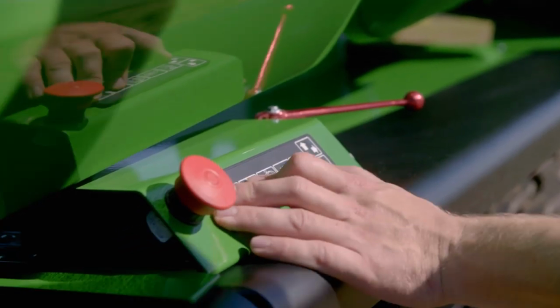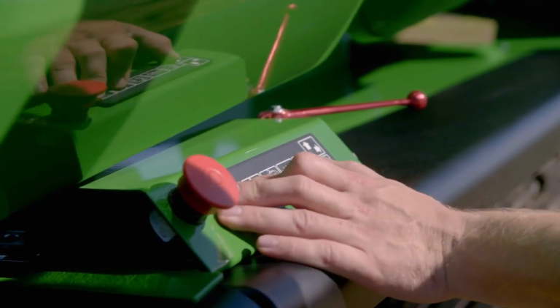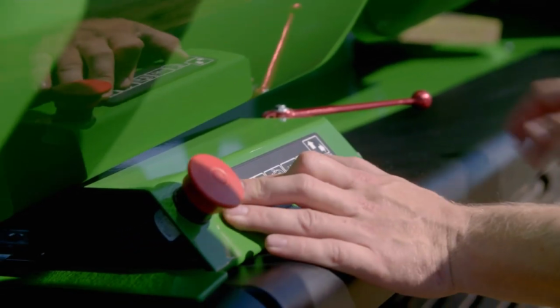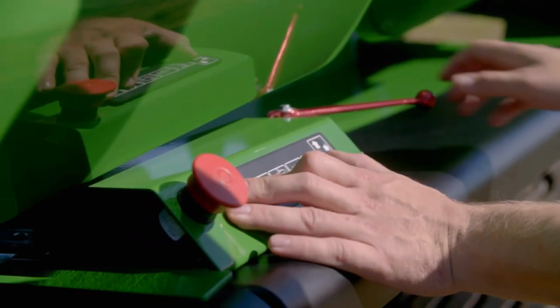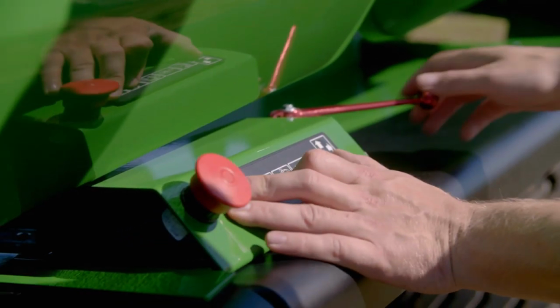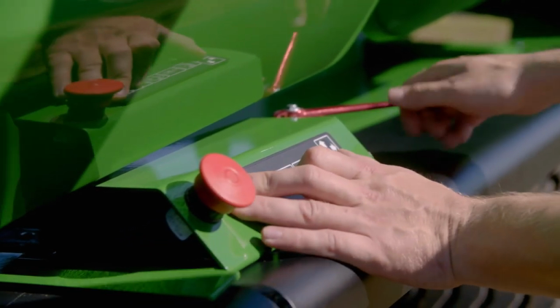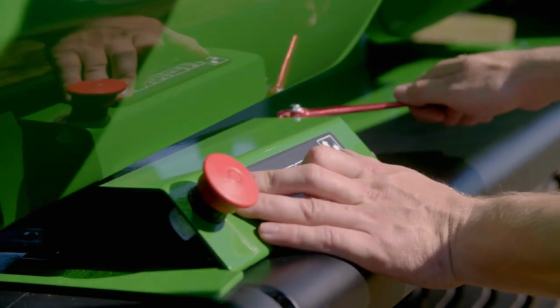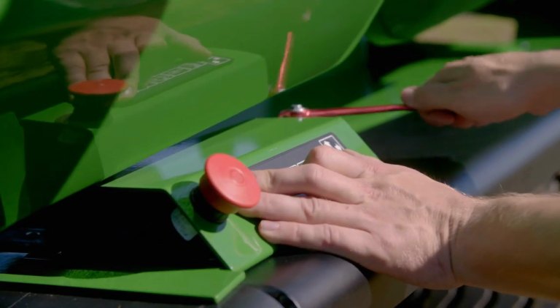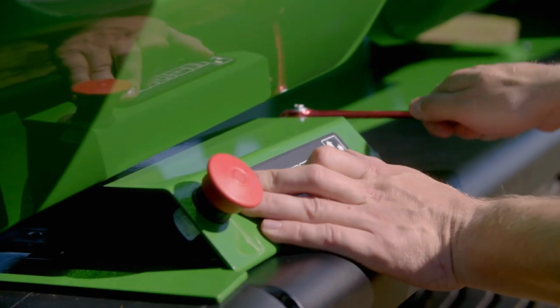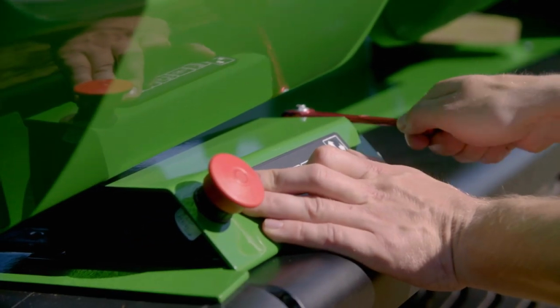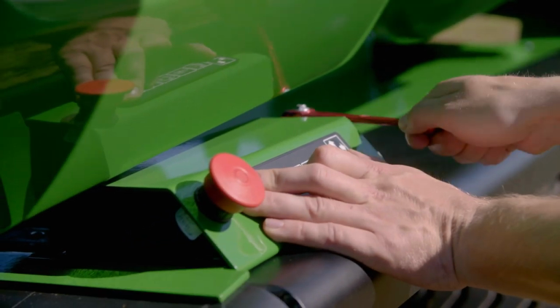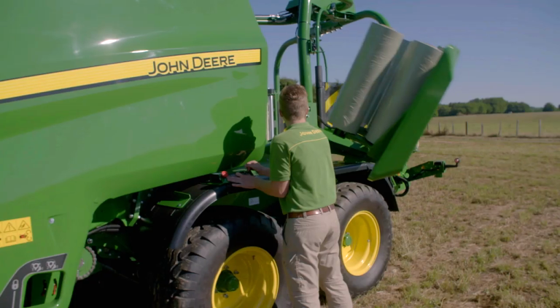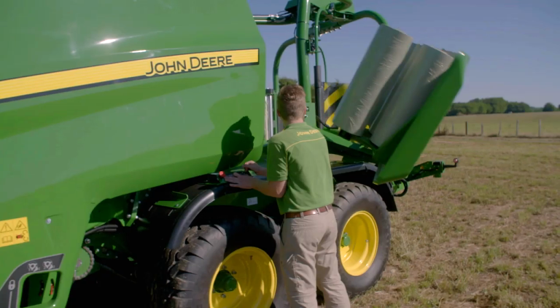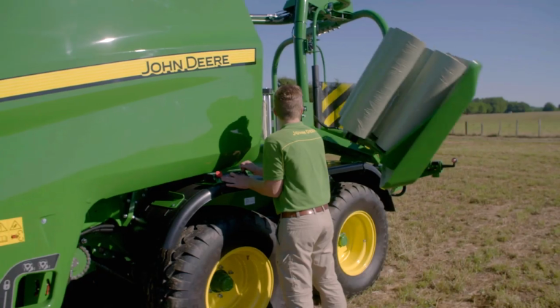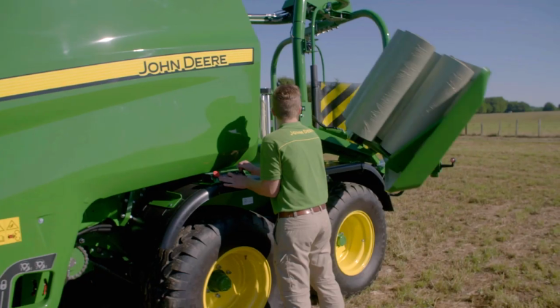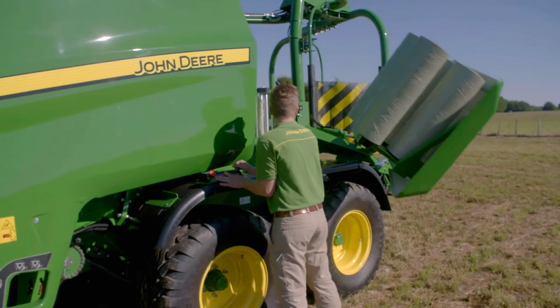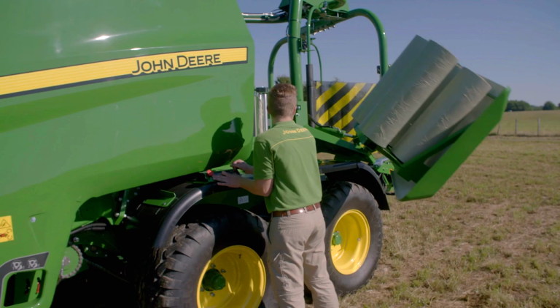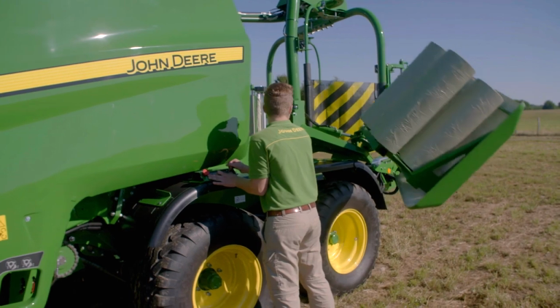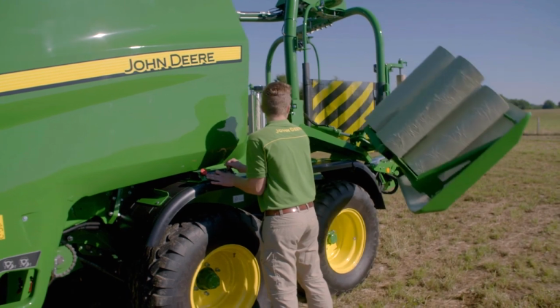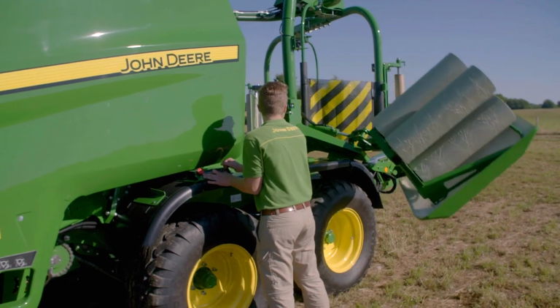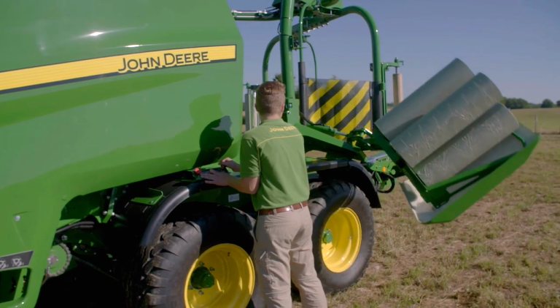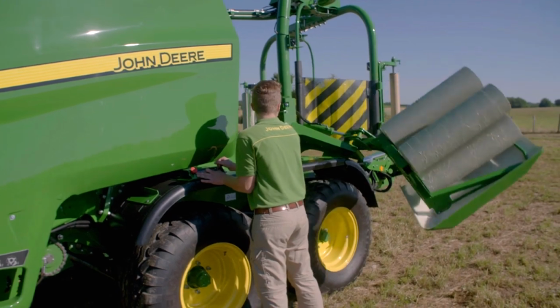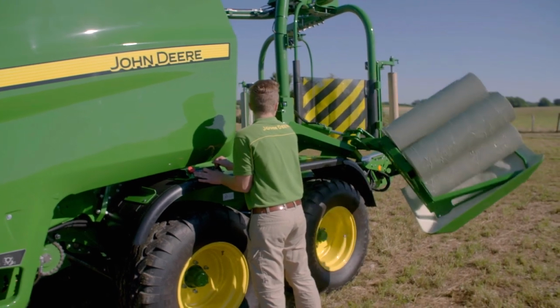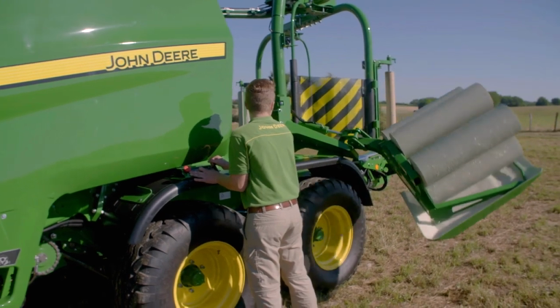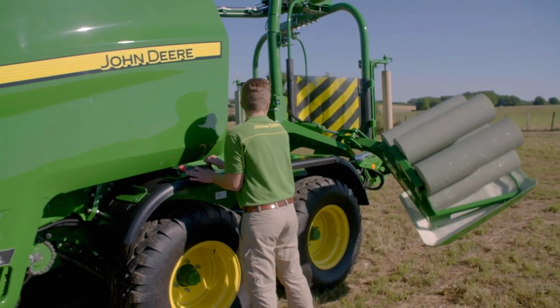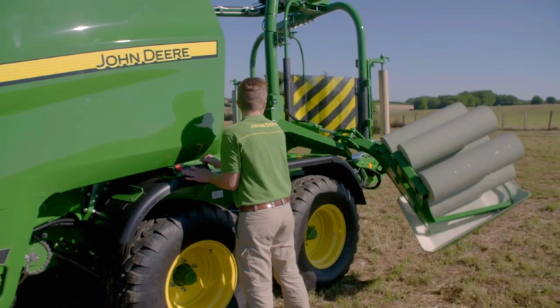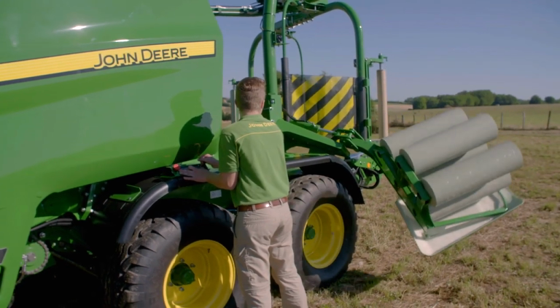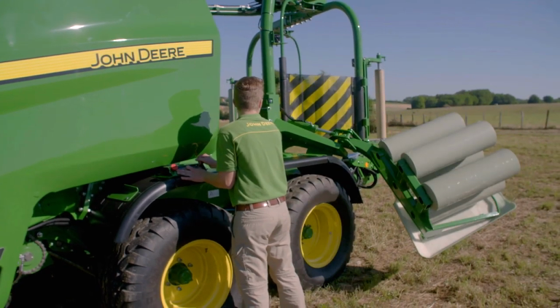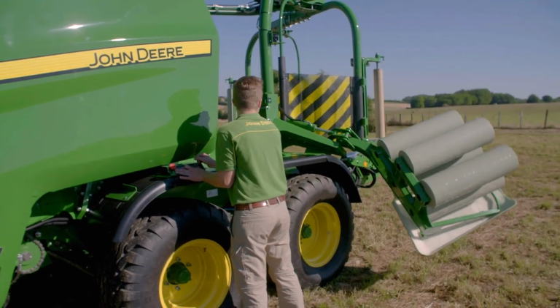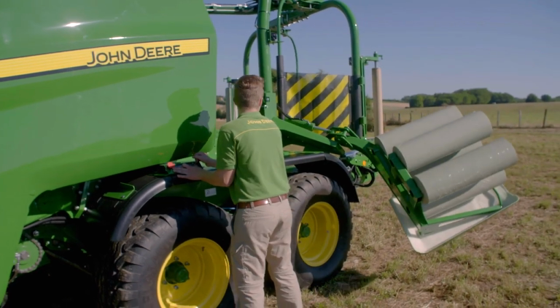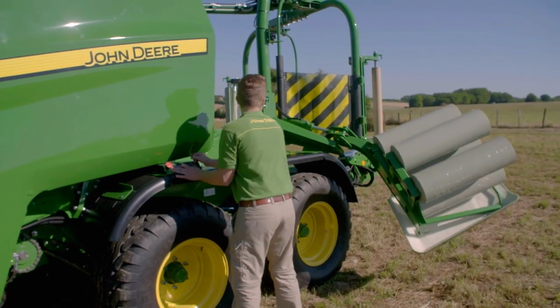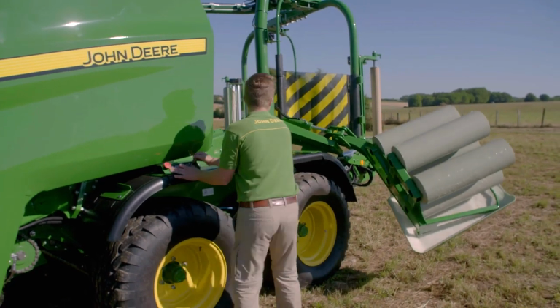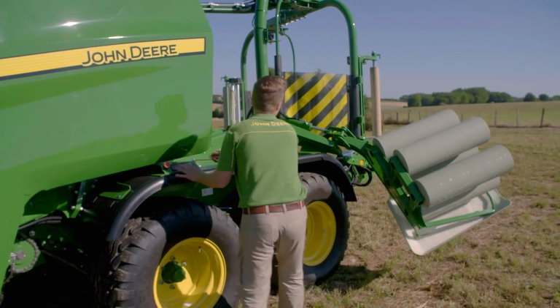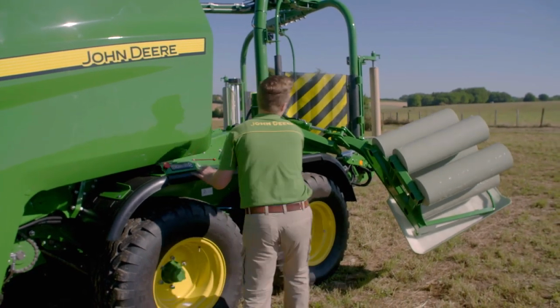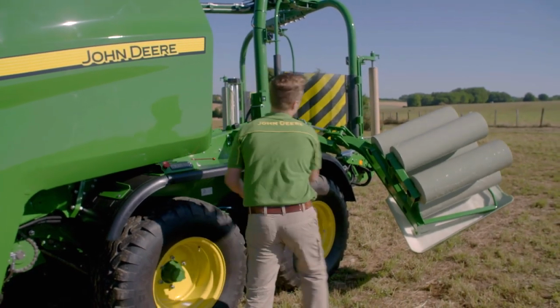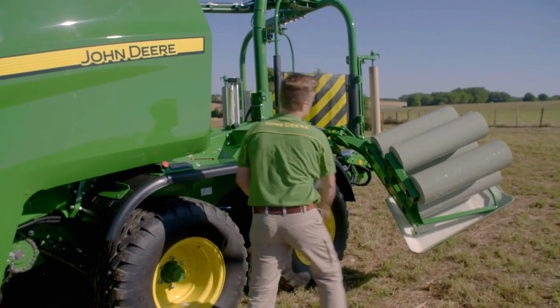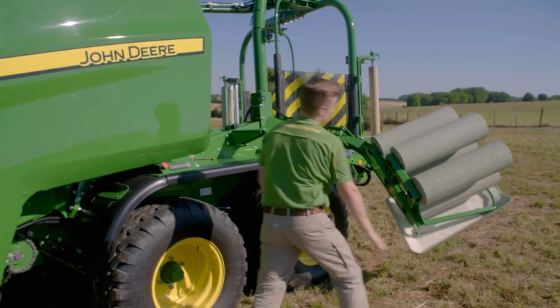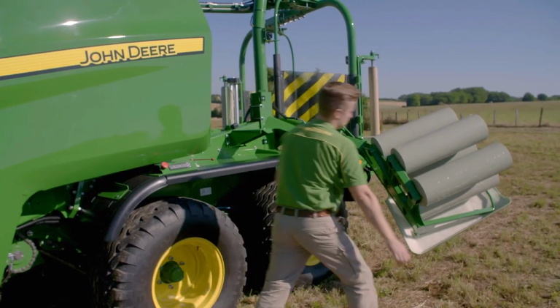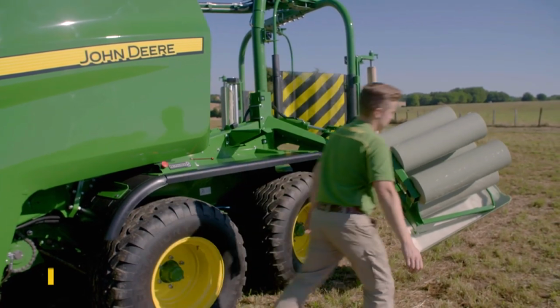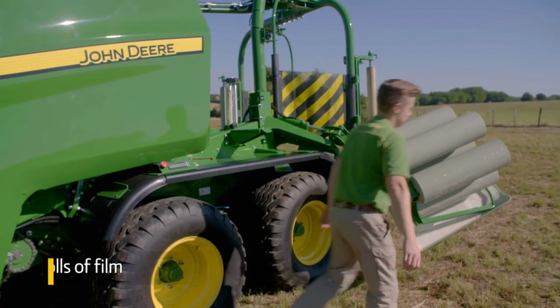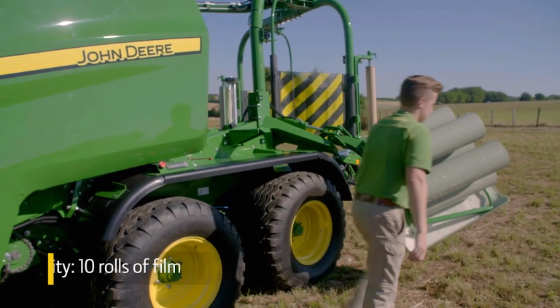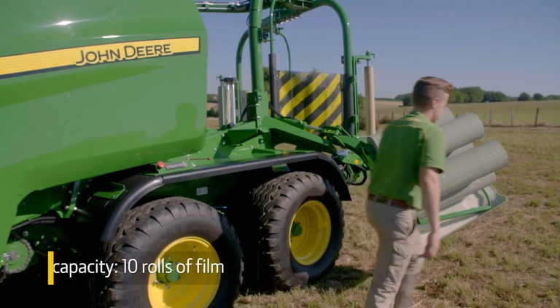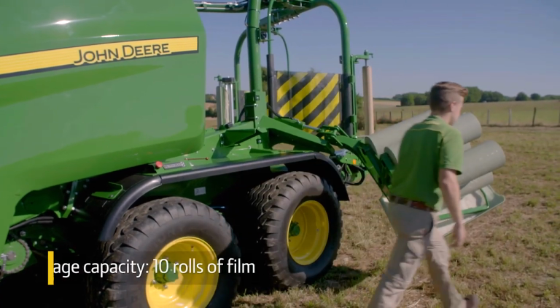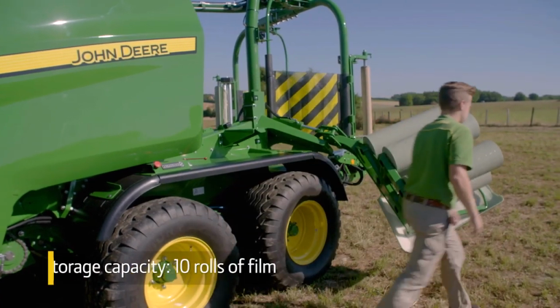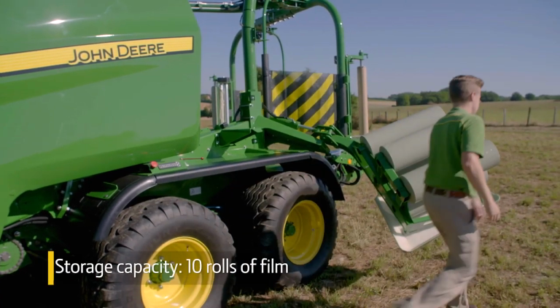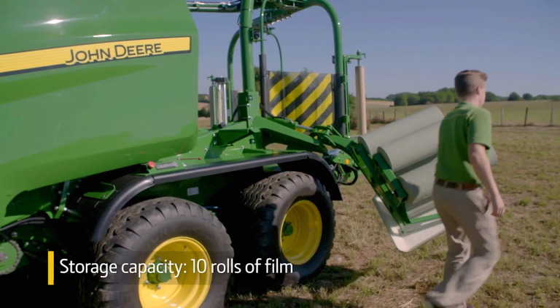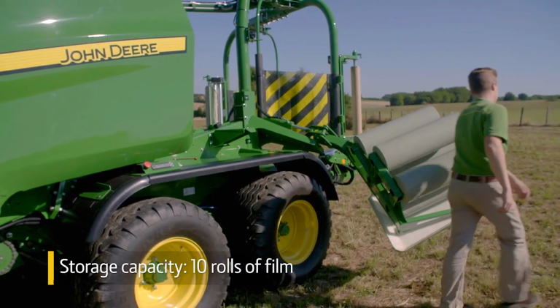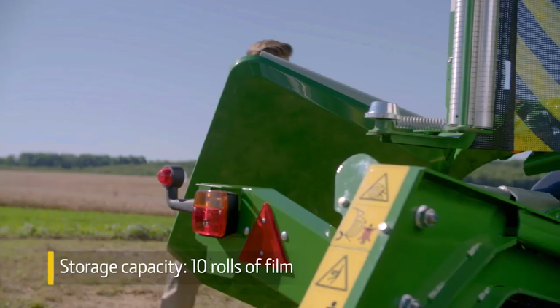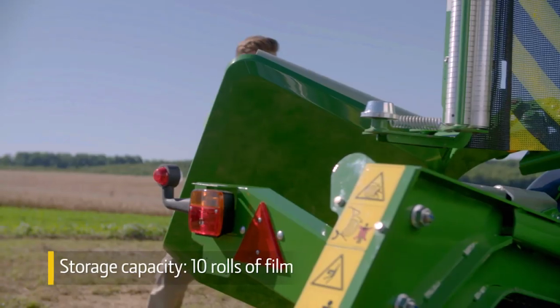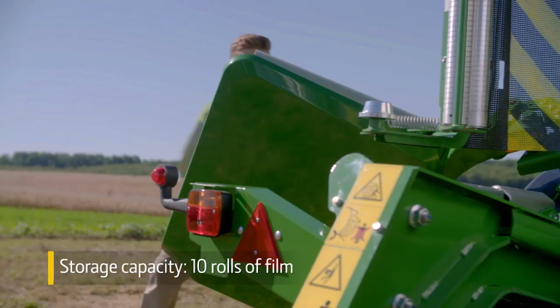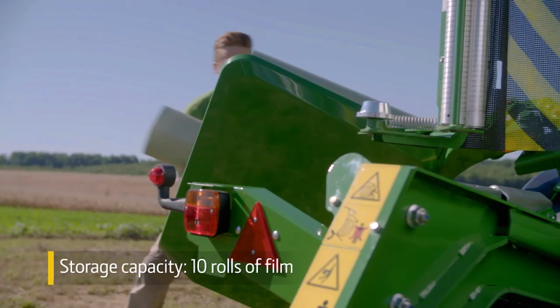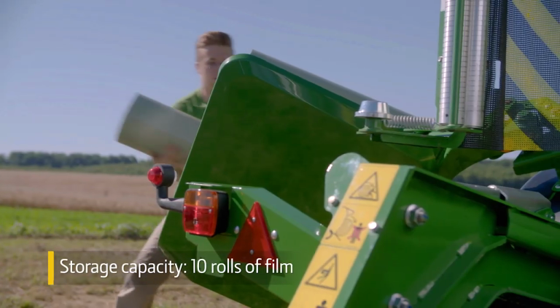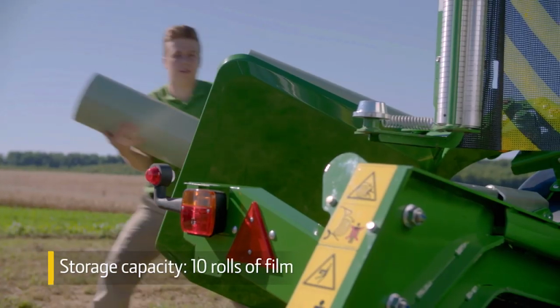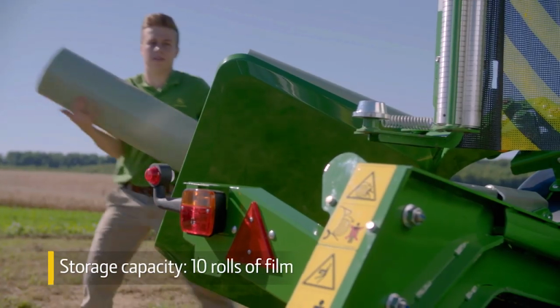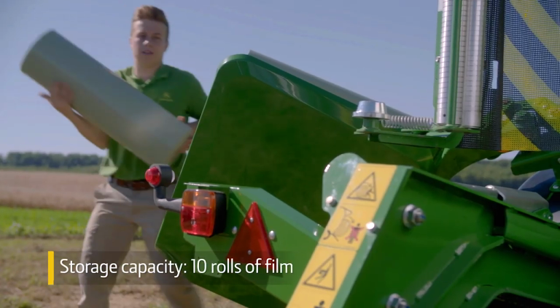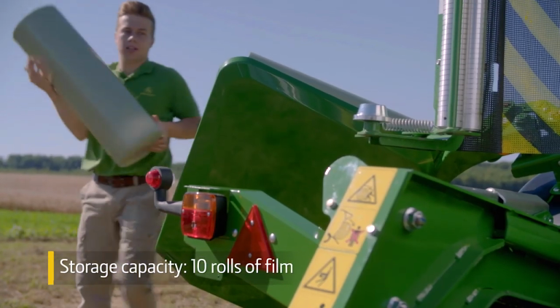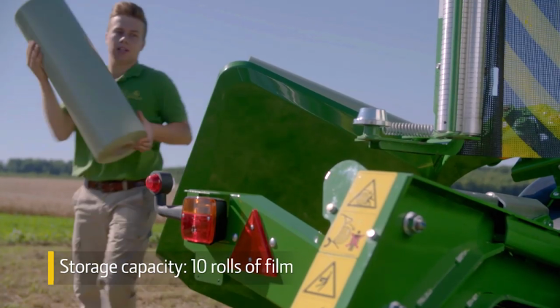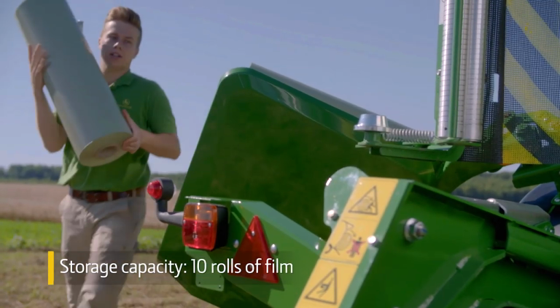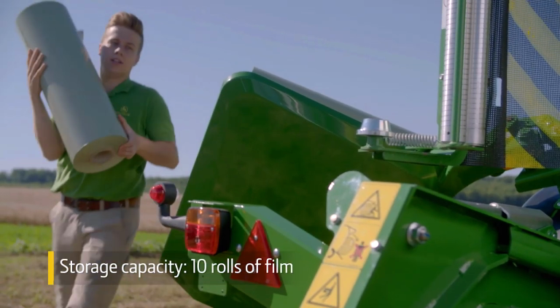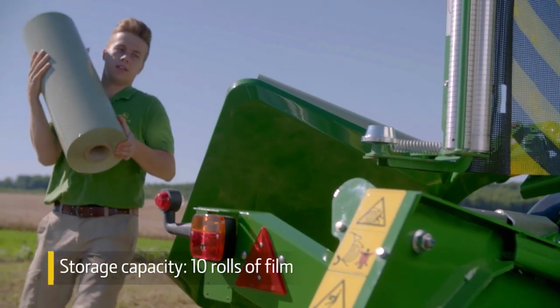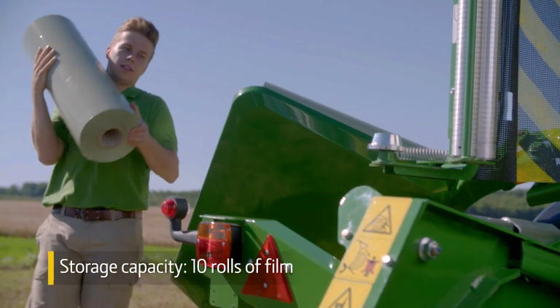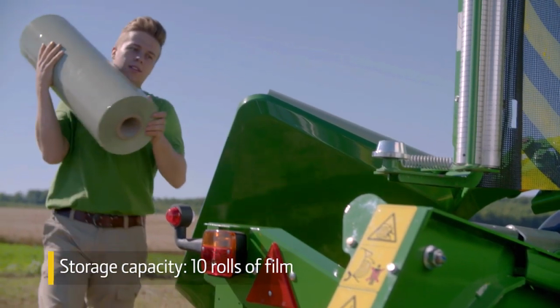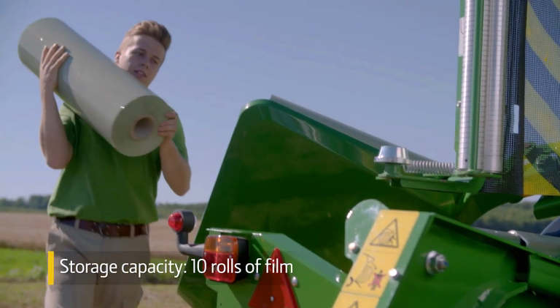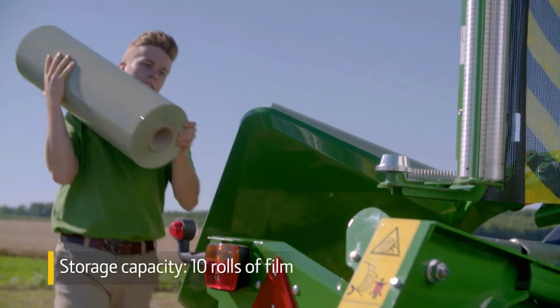And to make loading film fast and easy, each side of the baler has a hinged door that opens hydraulically.